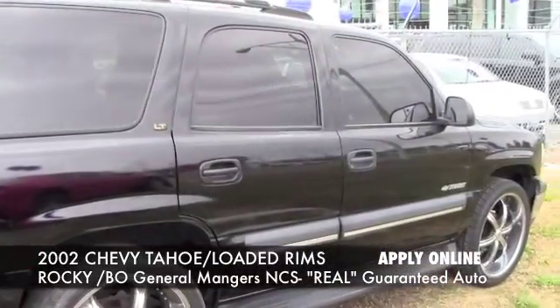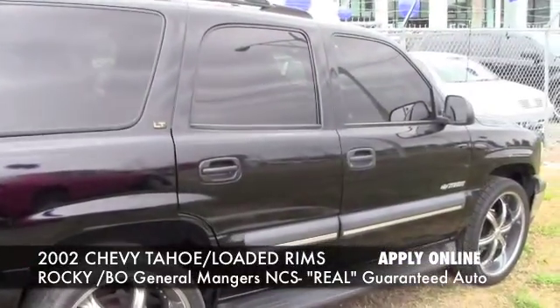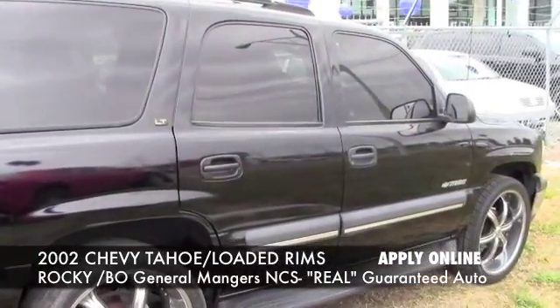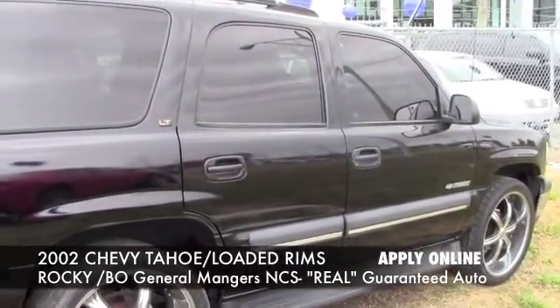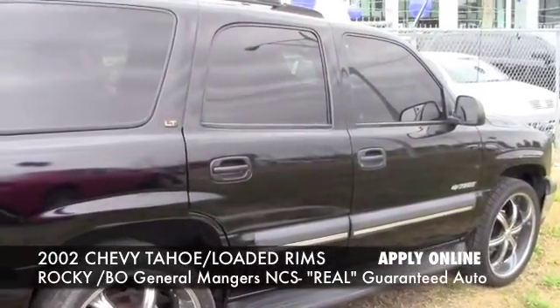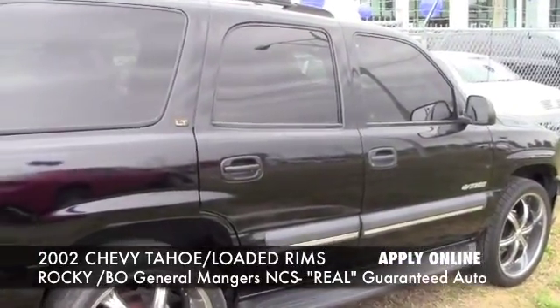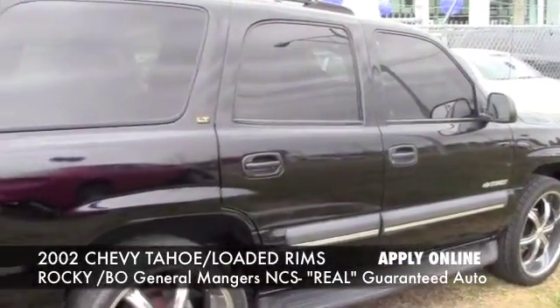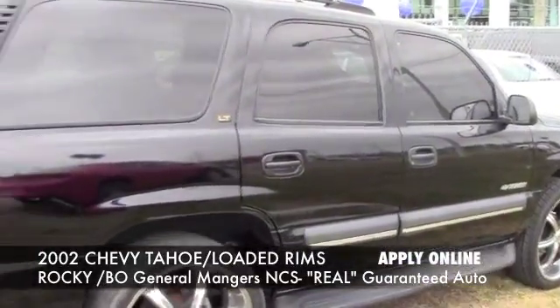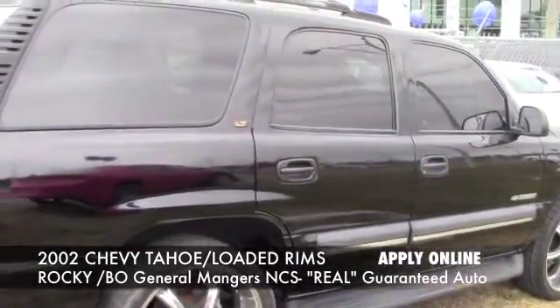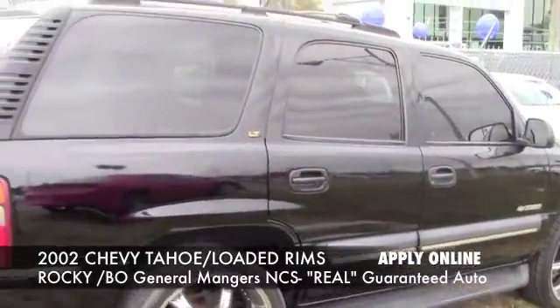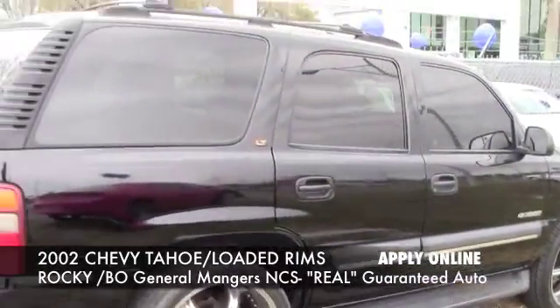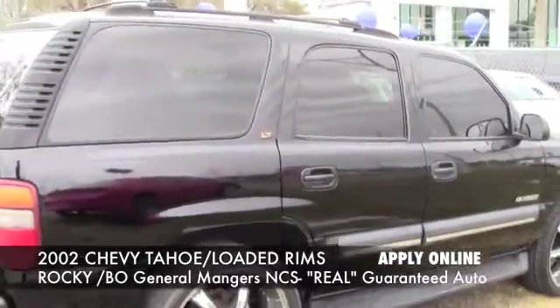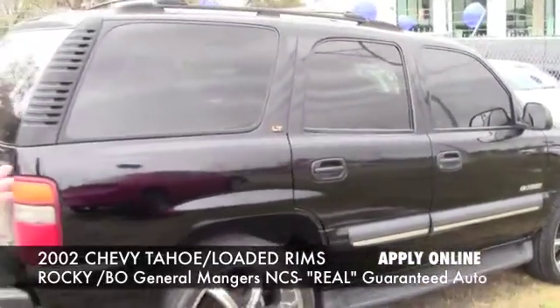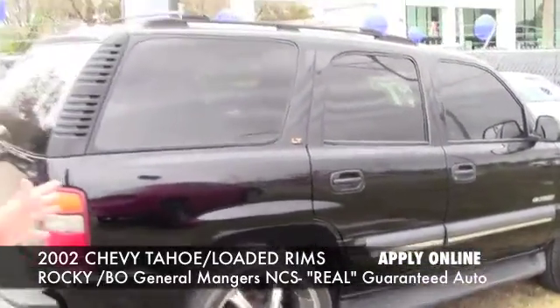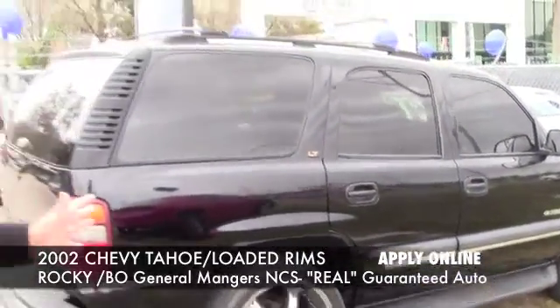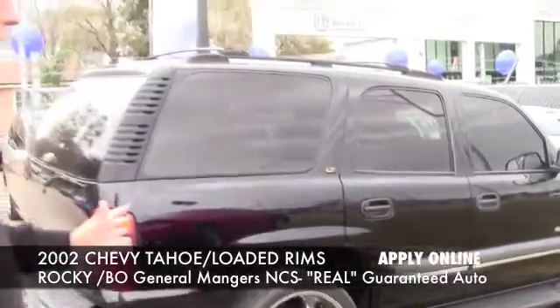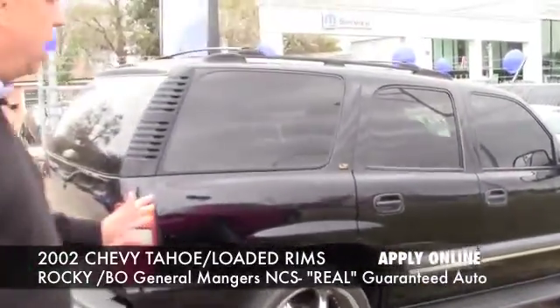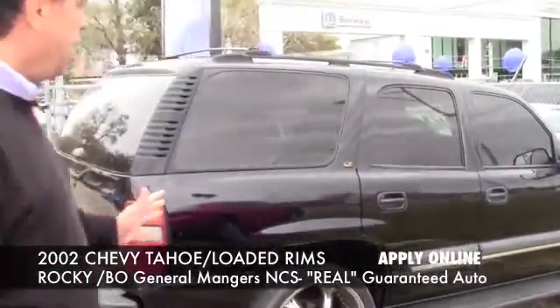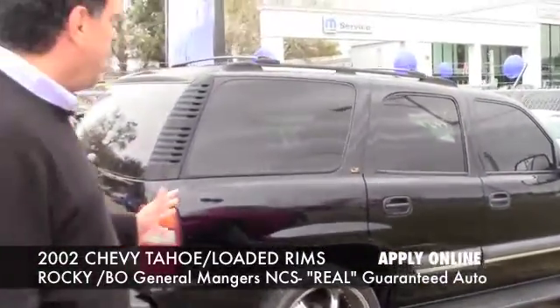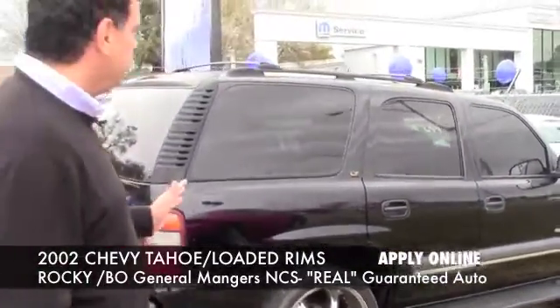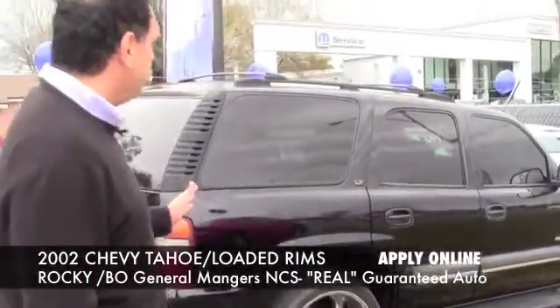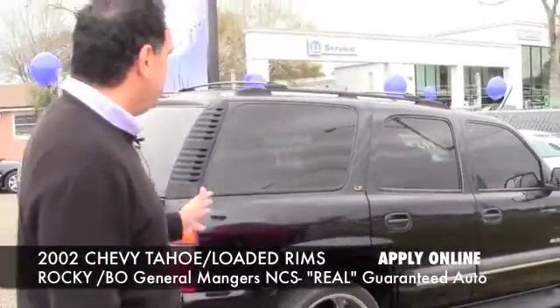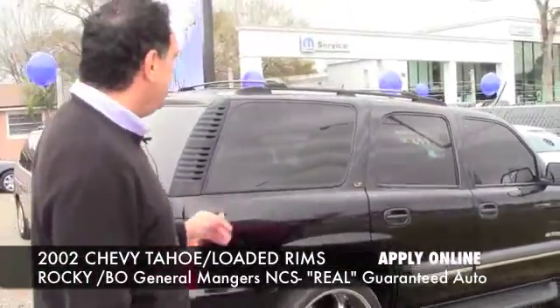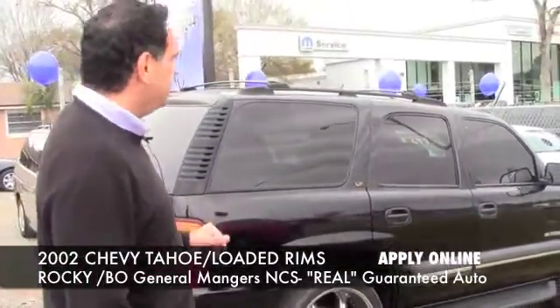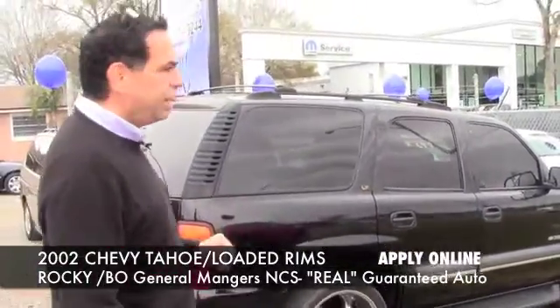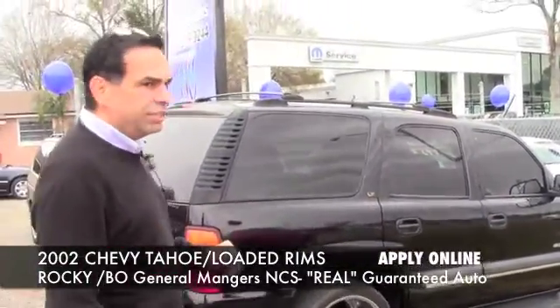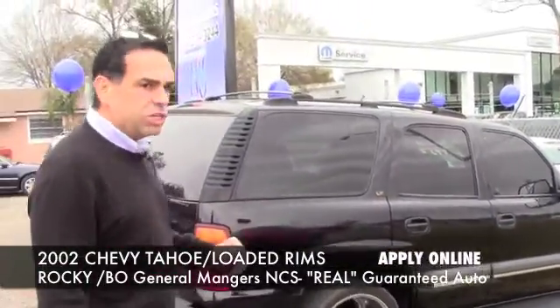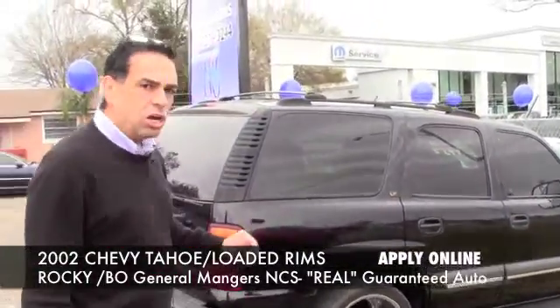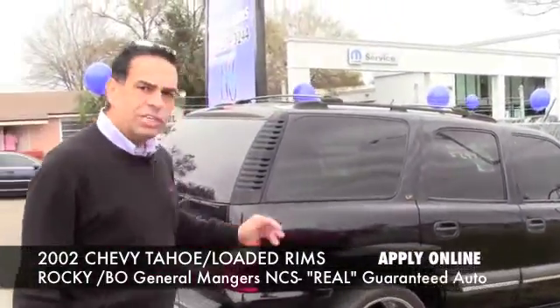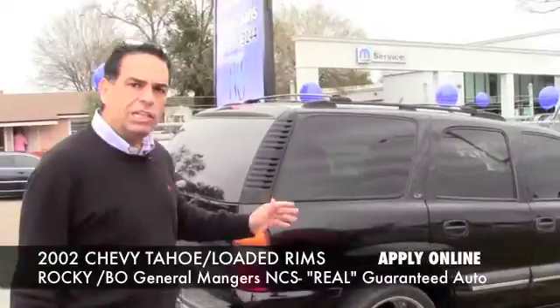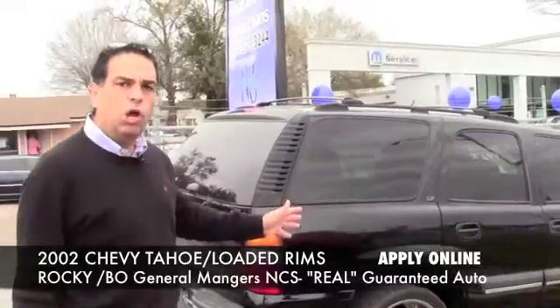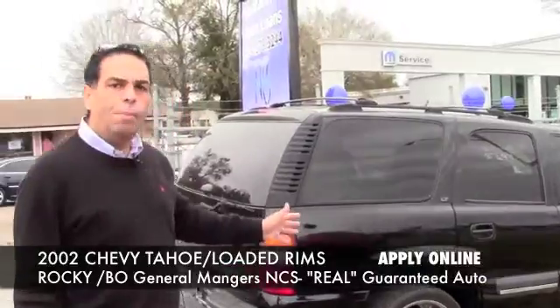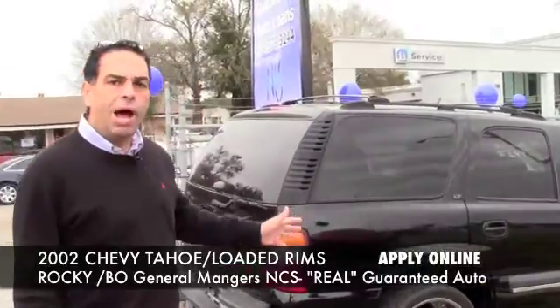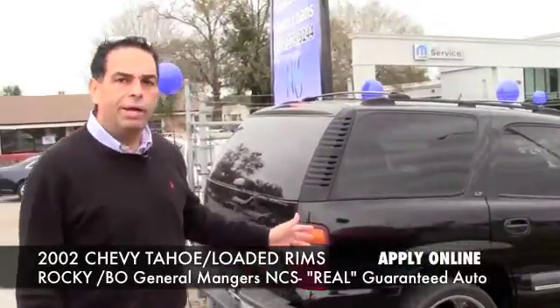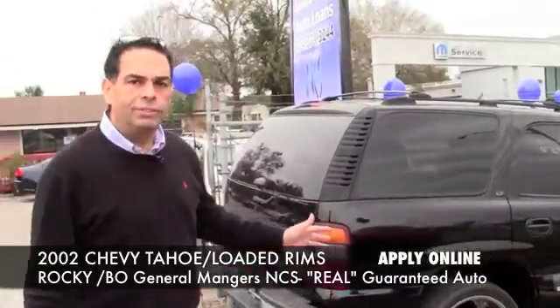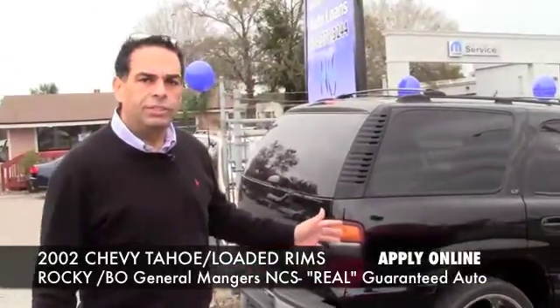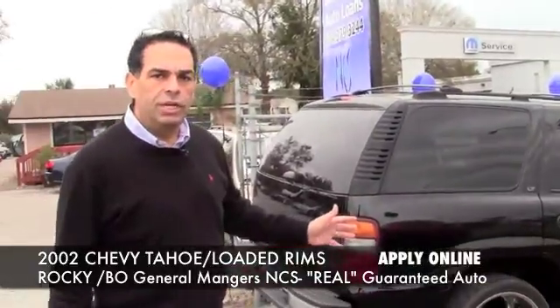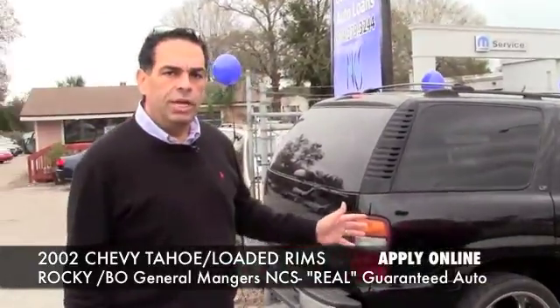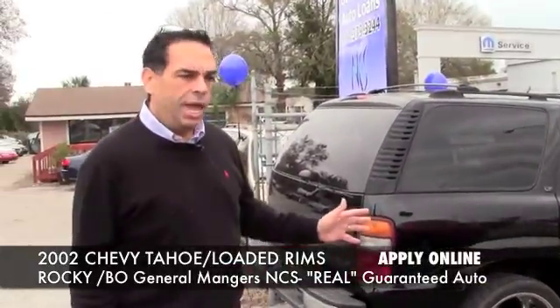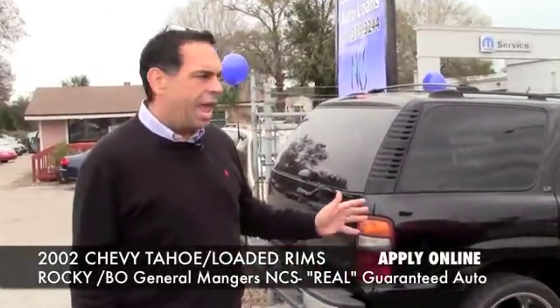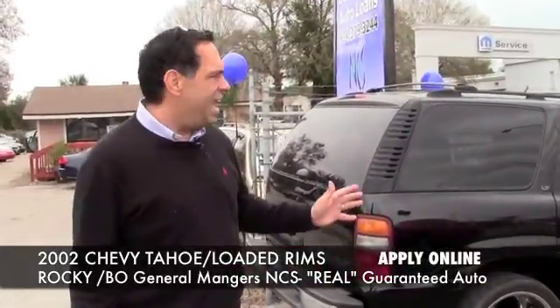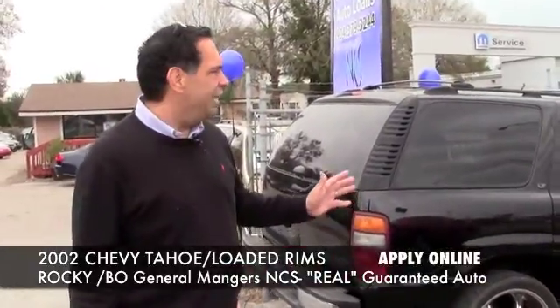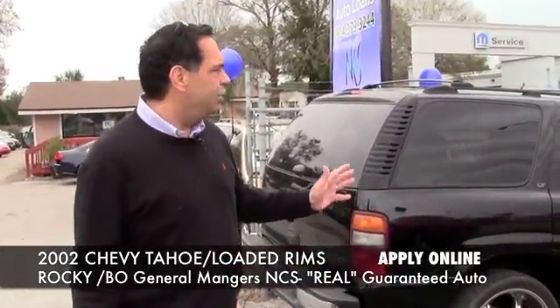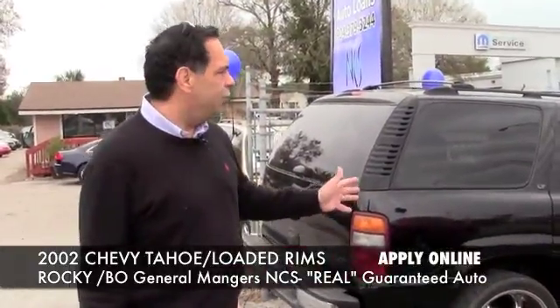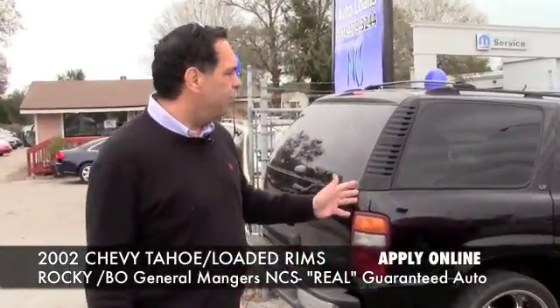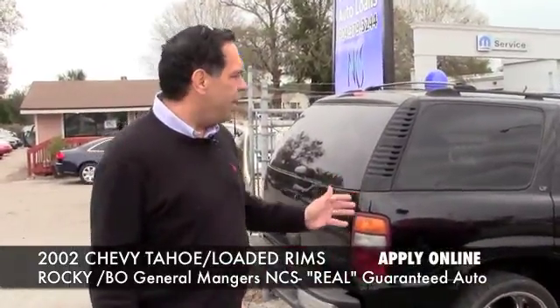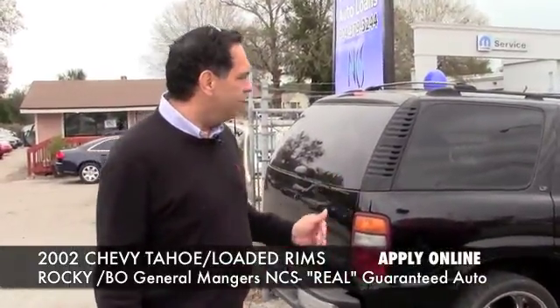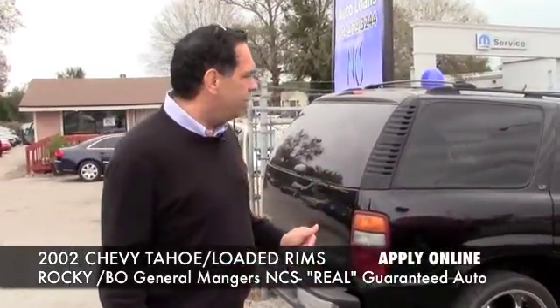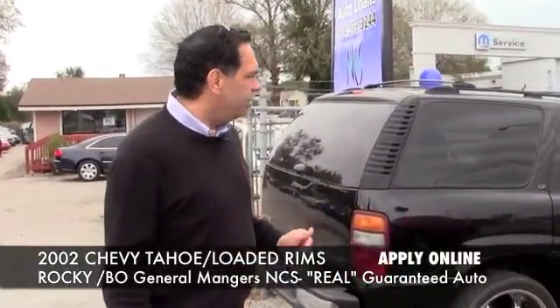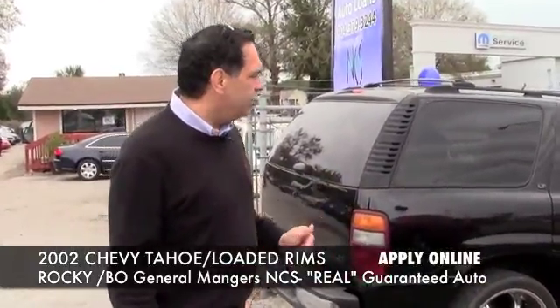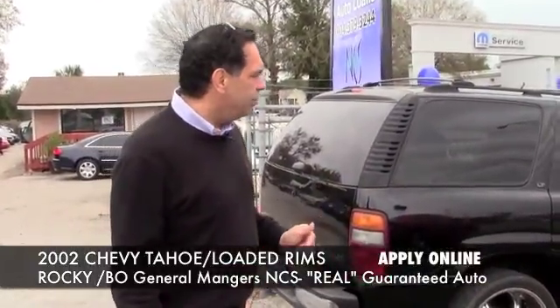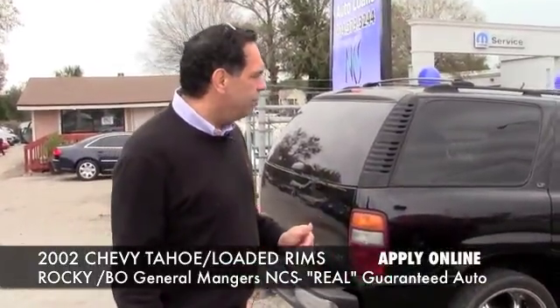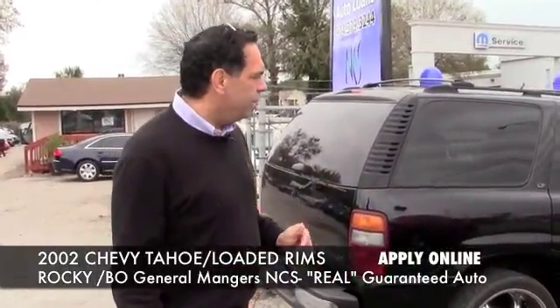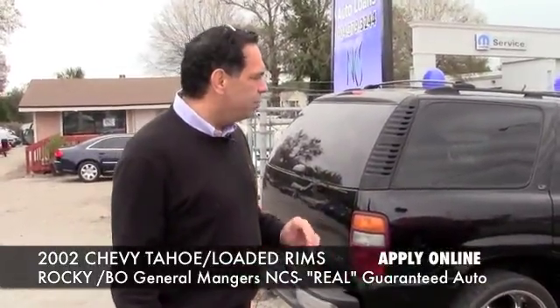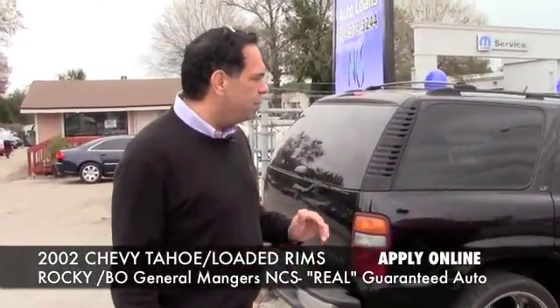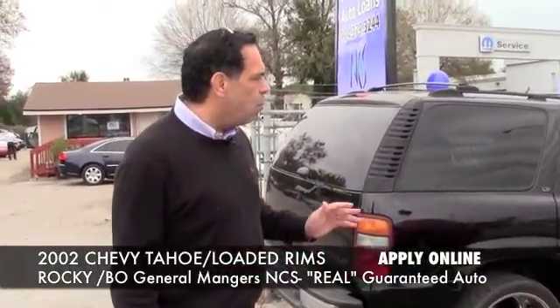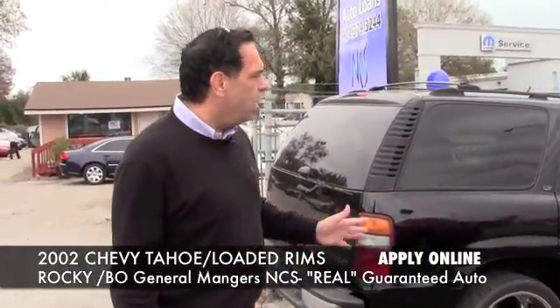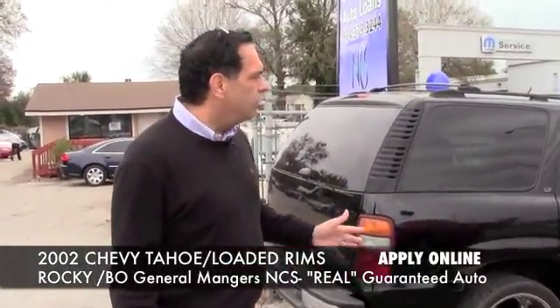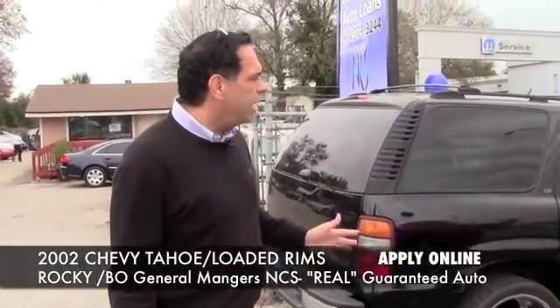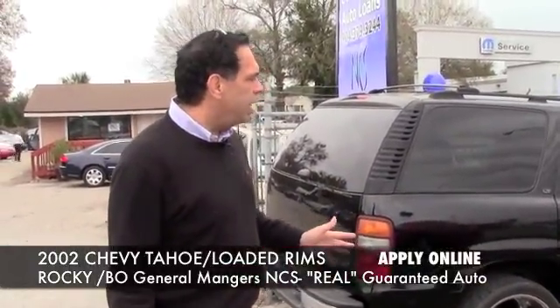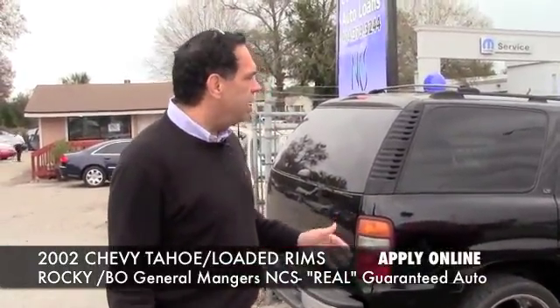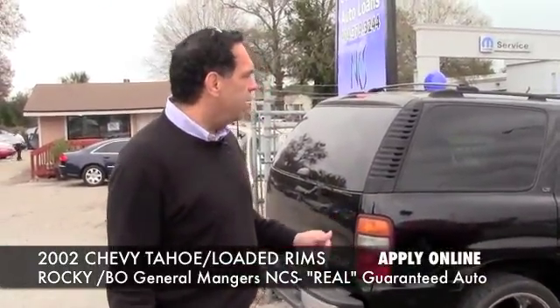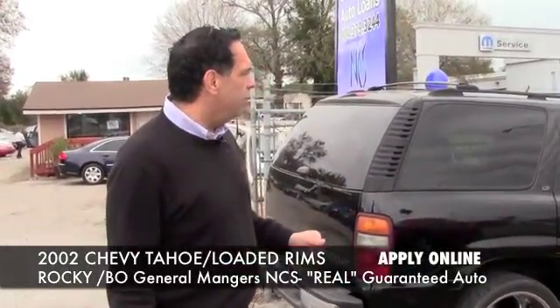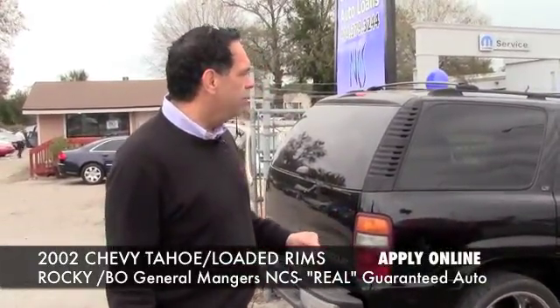It's fully loaded leather. I'll show you the inside of this car. It's got low miles, it's a 2002, and it's been well taken care of.